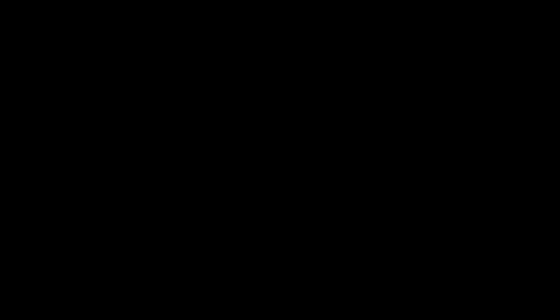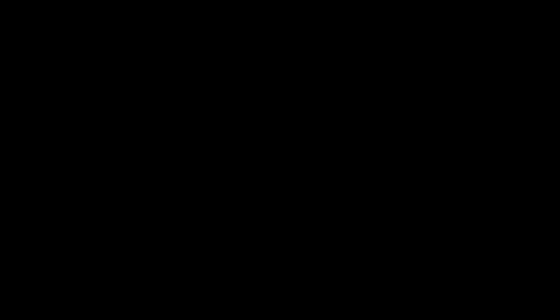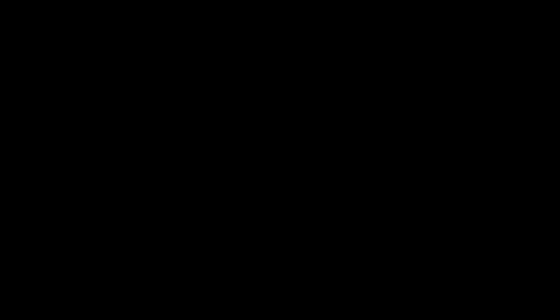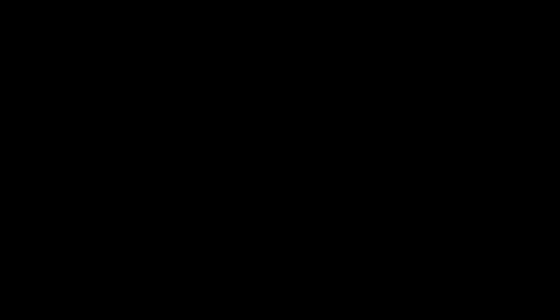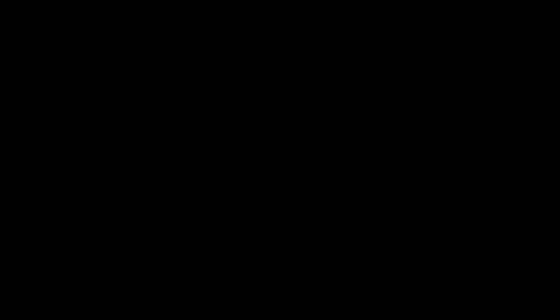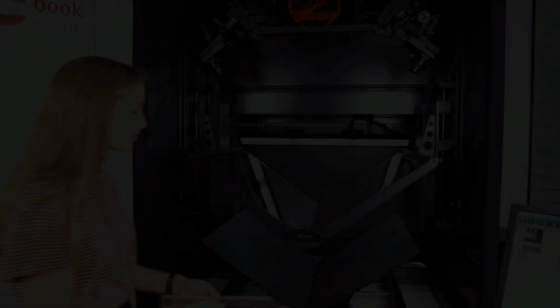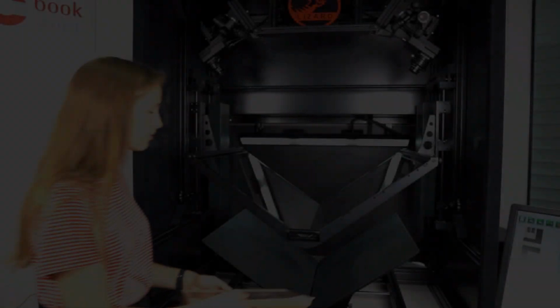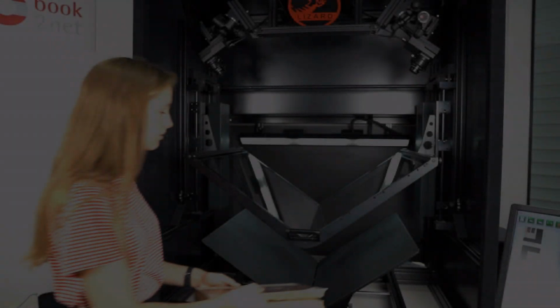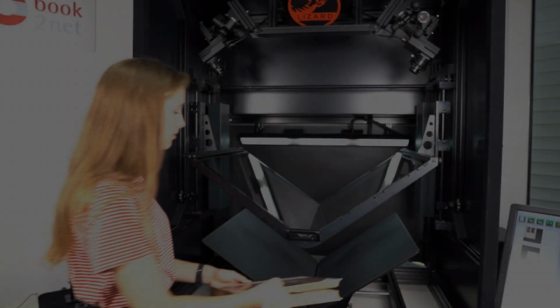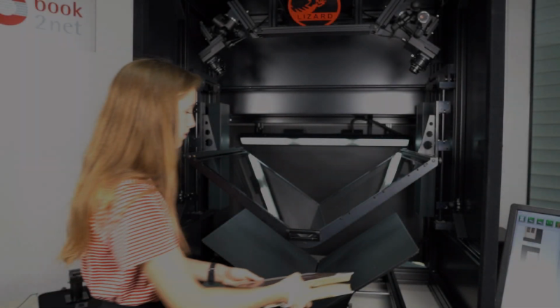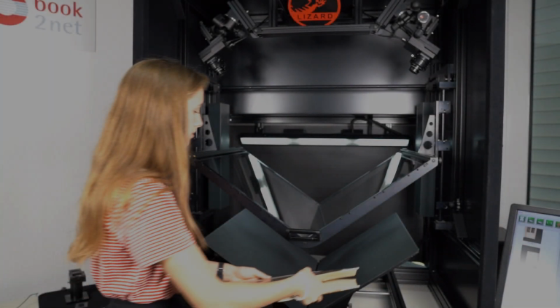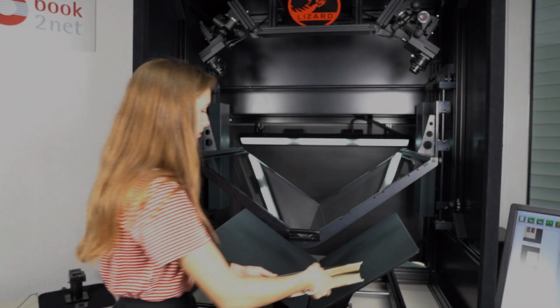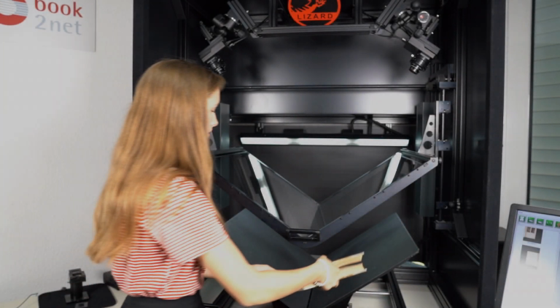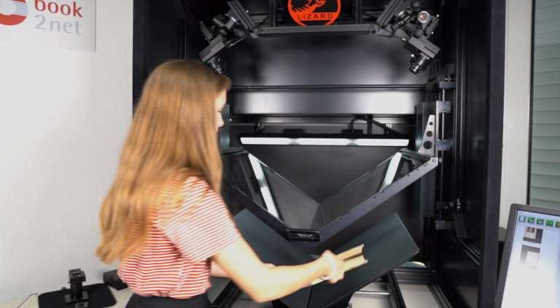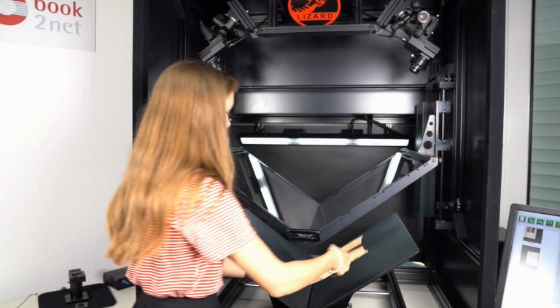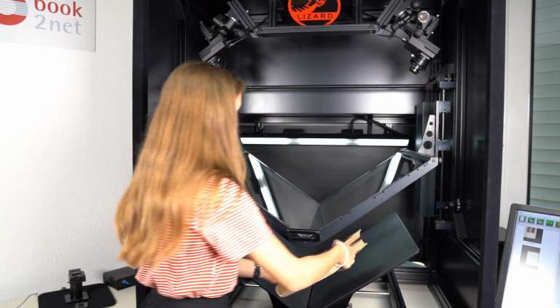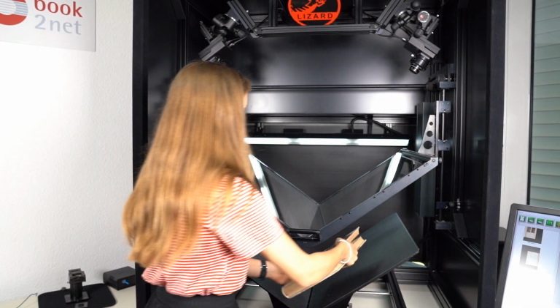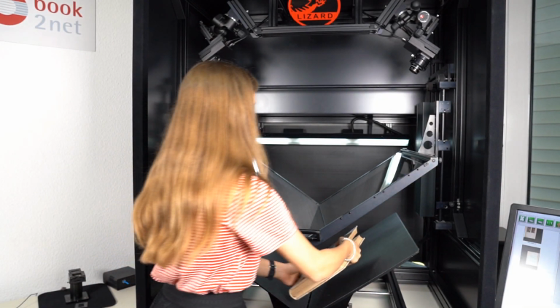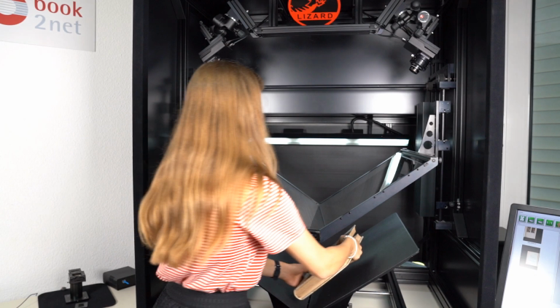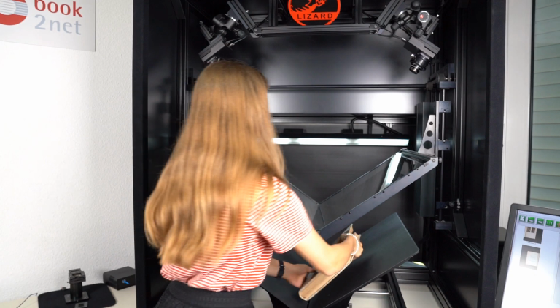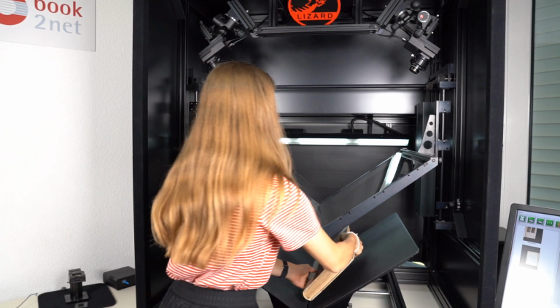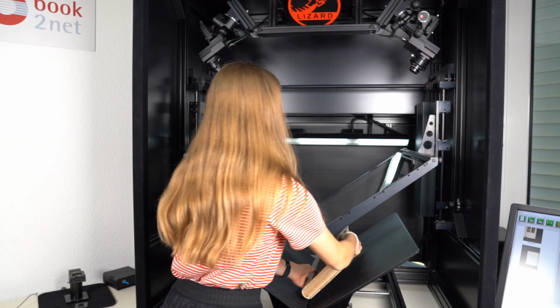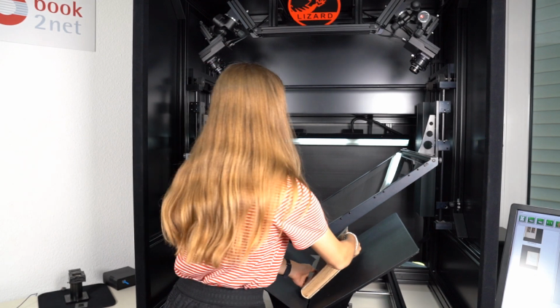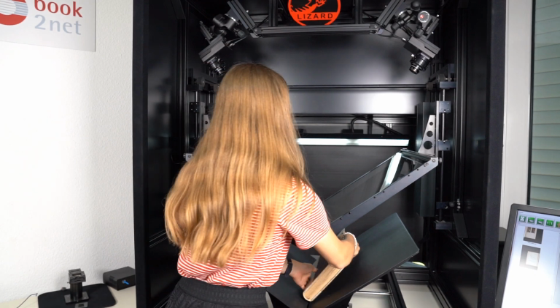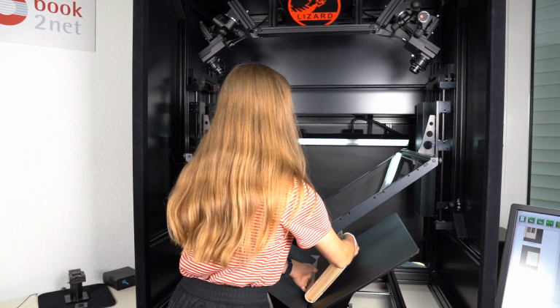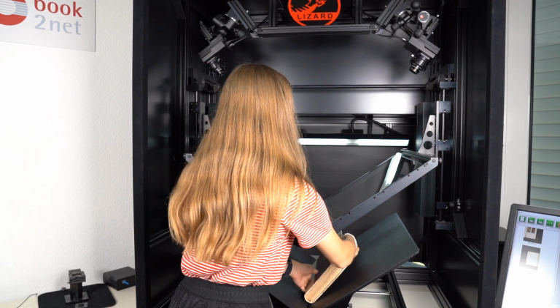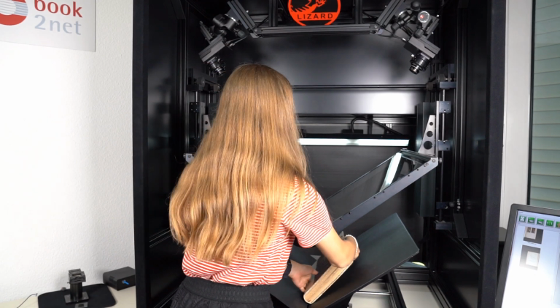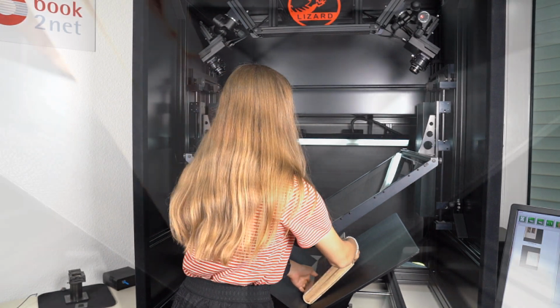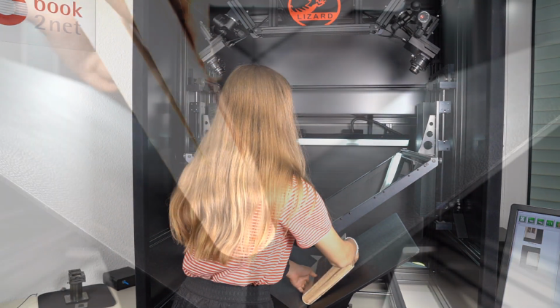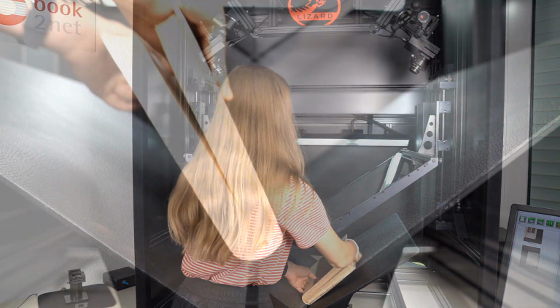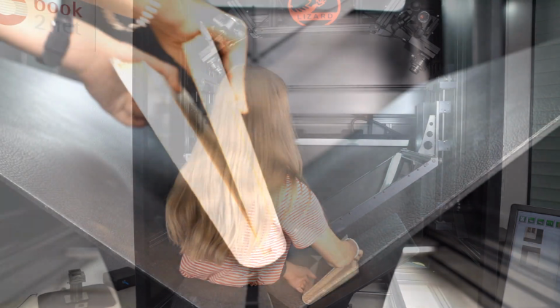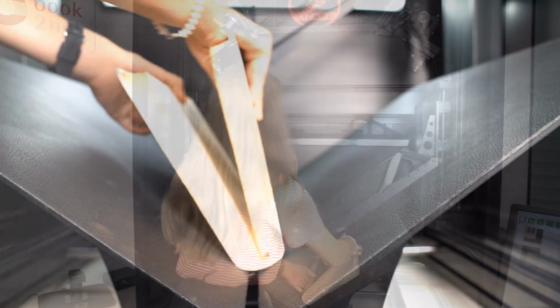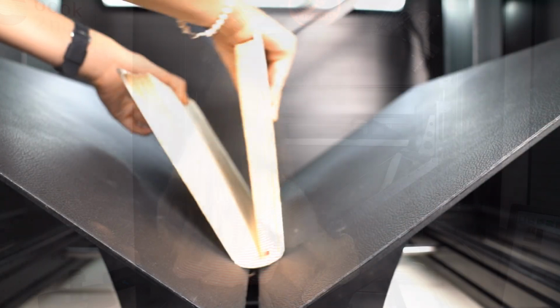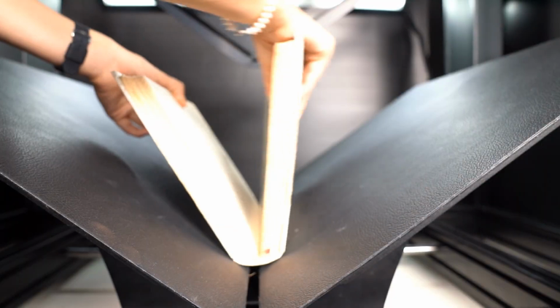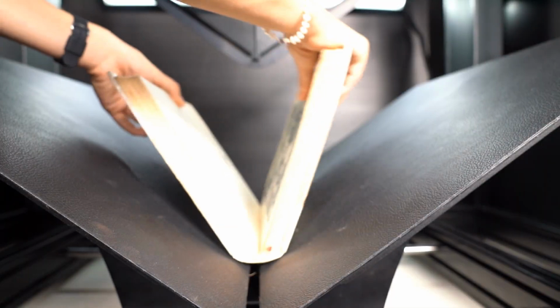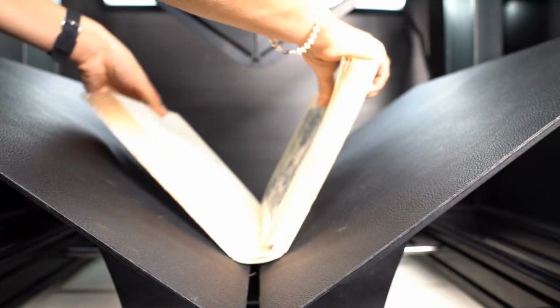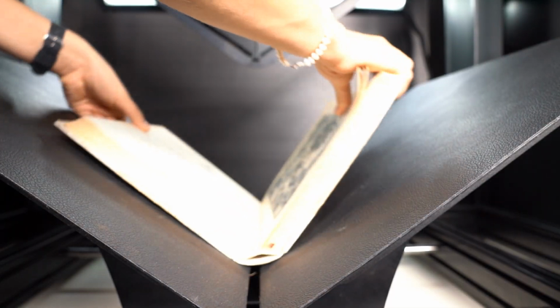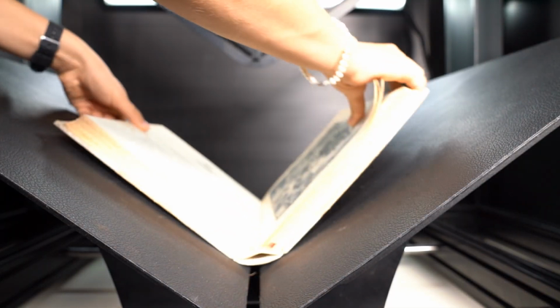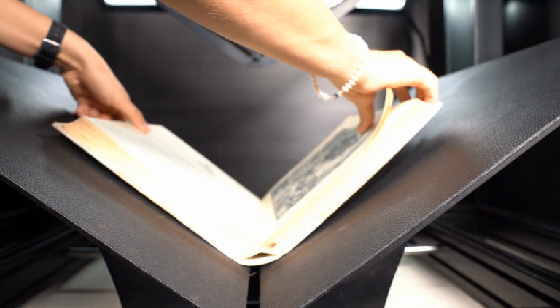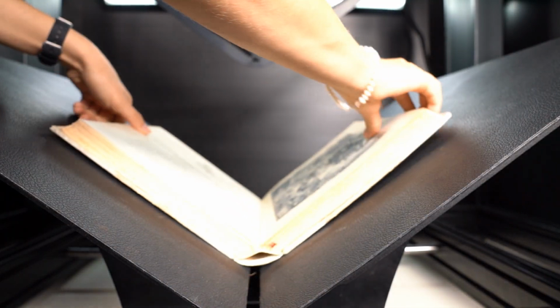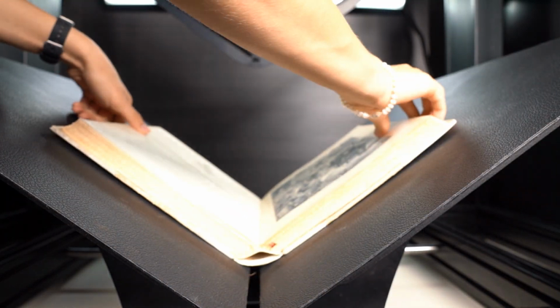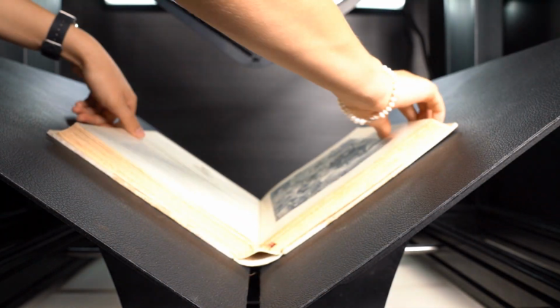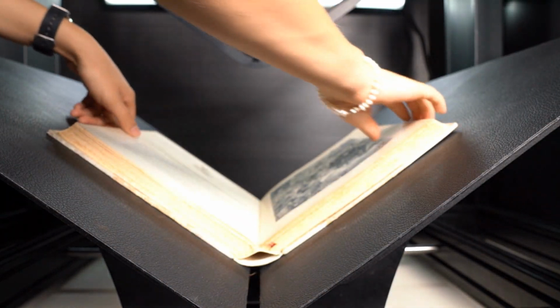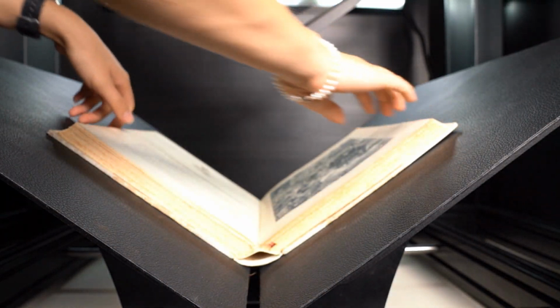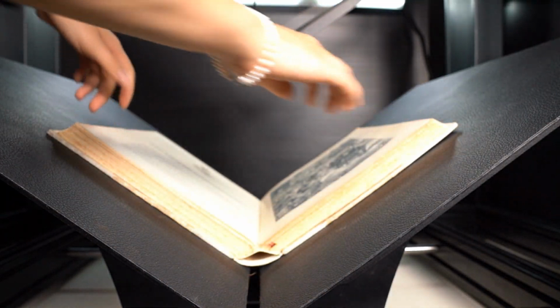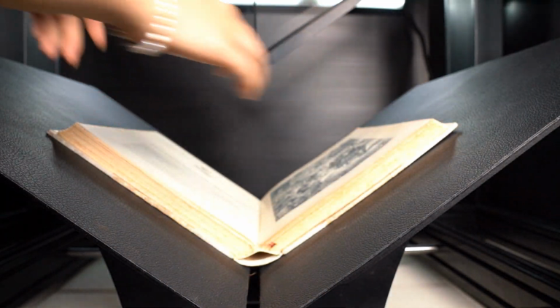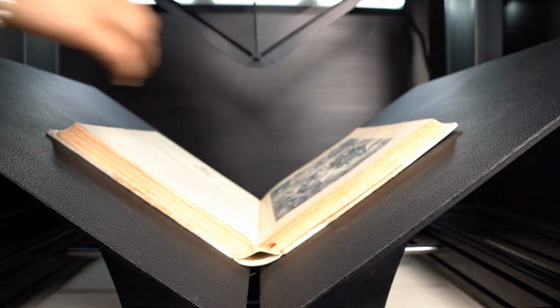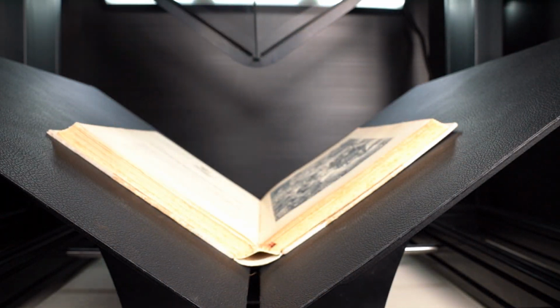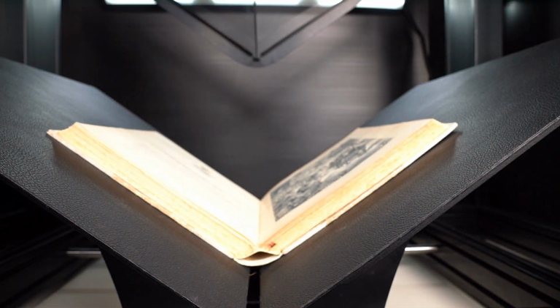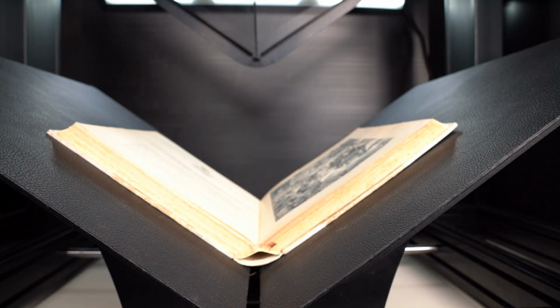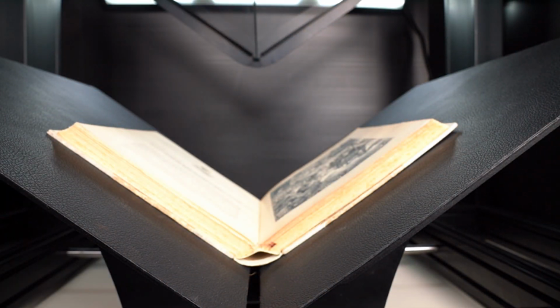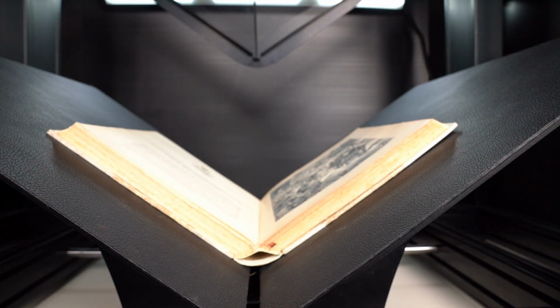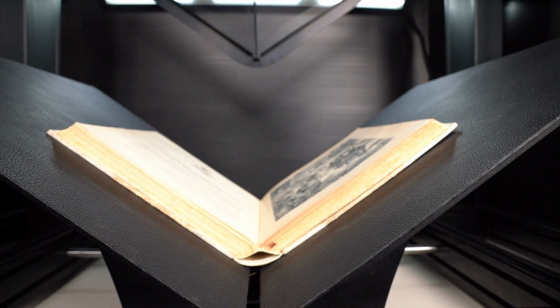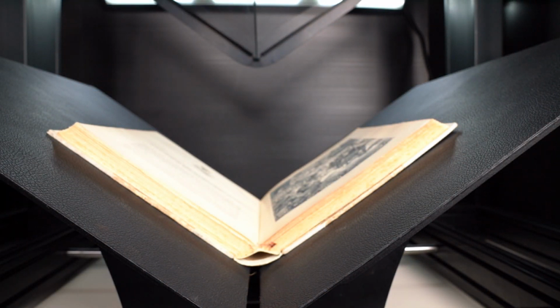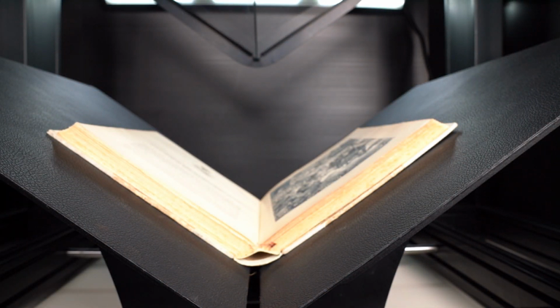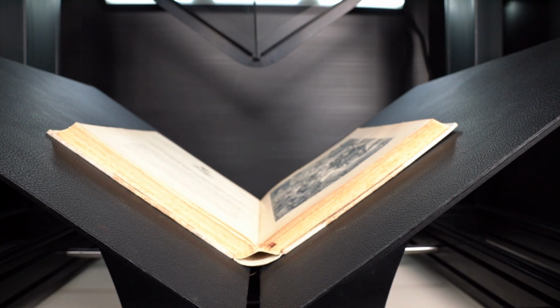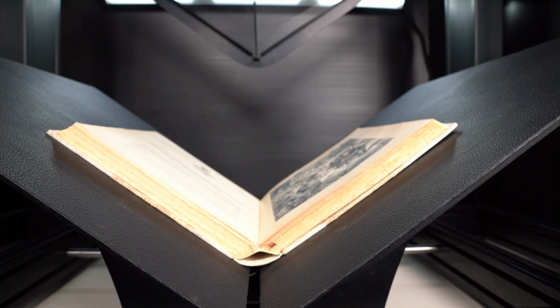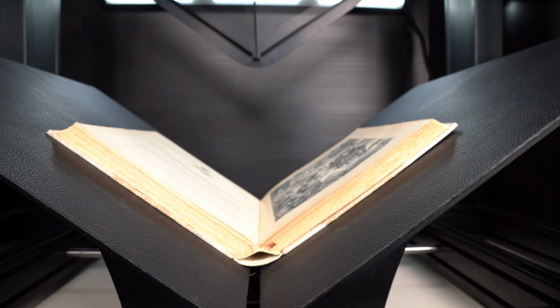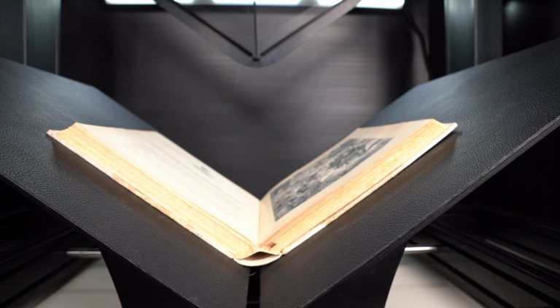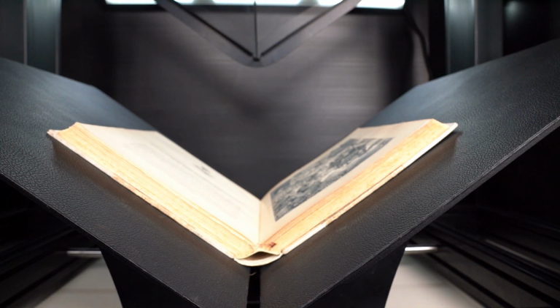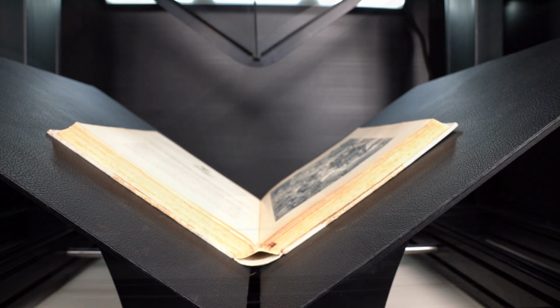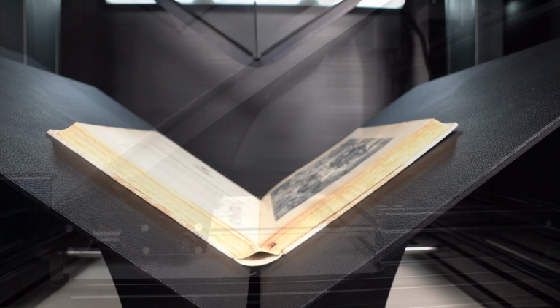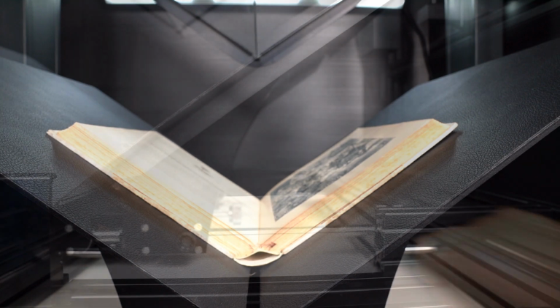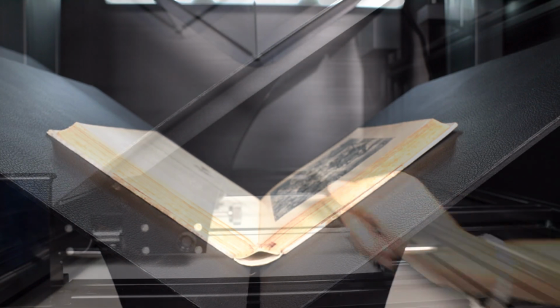The book cradle has an automatic height adjustment of 25 cm, which allows scanning thick books as well as thin ones easily.